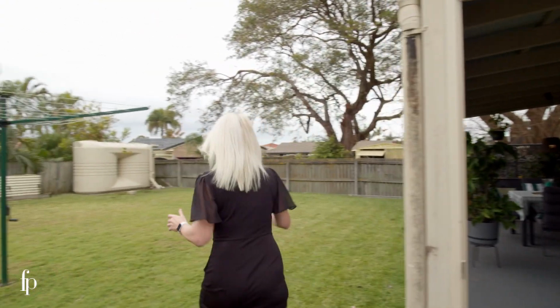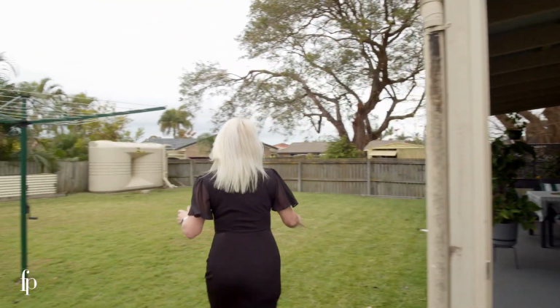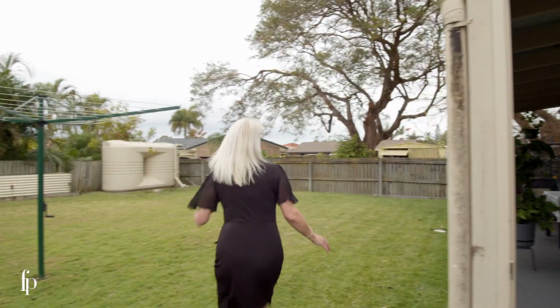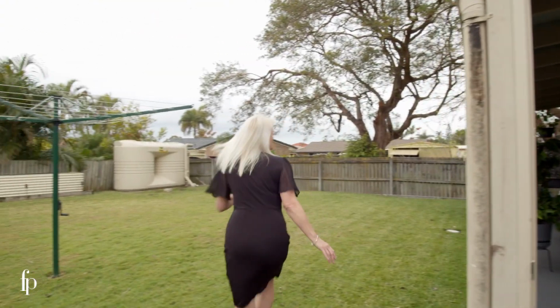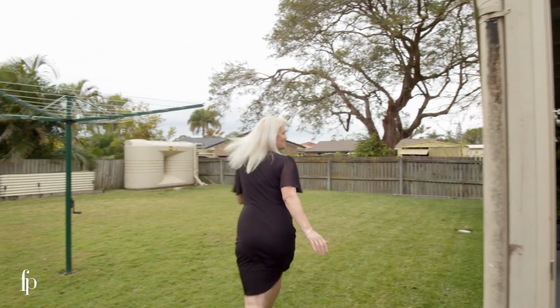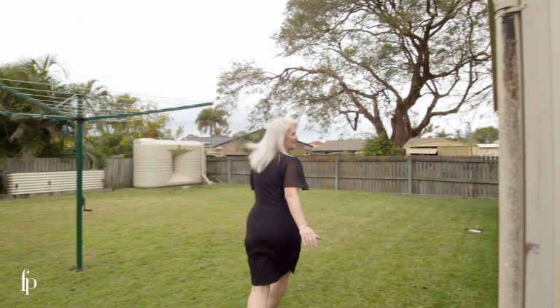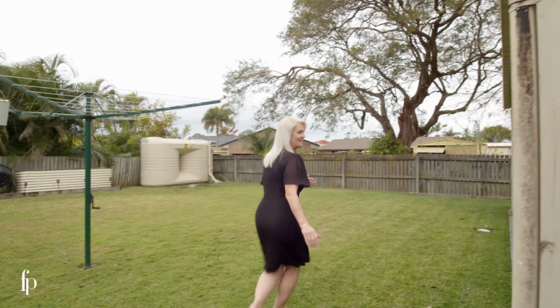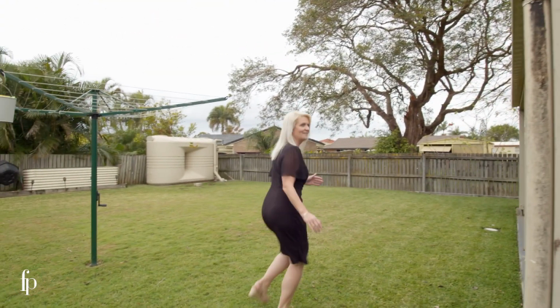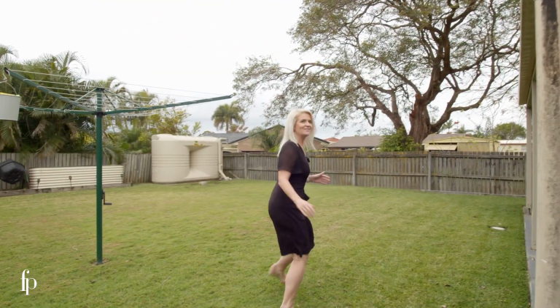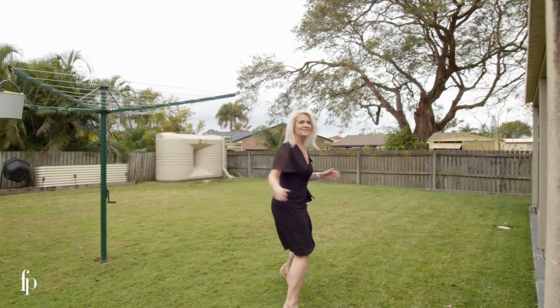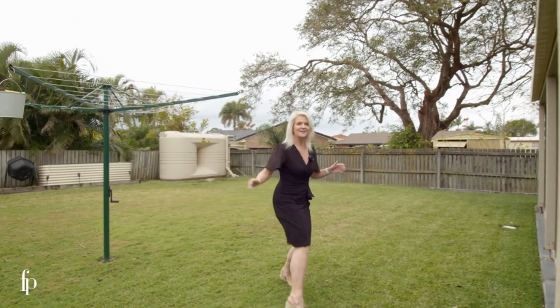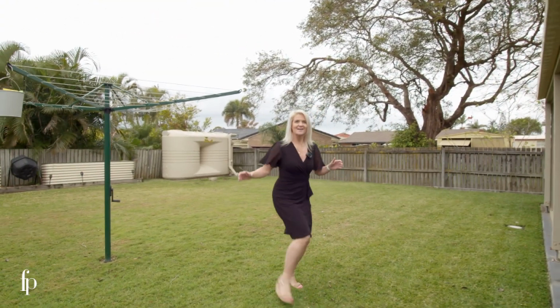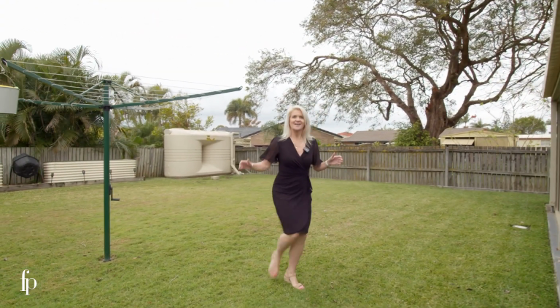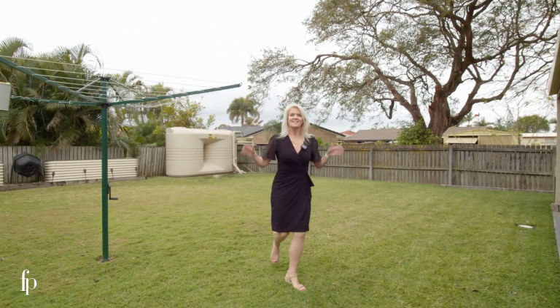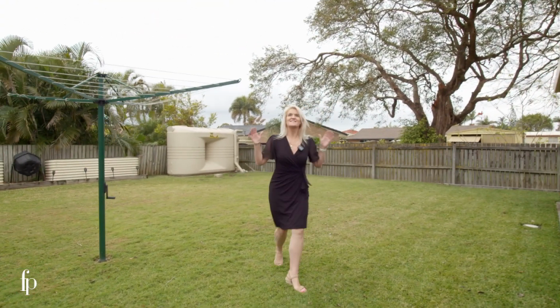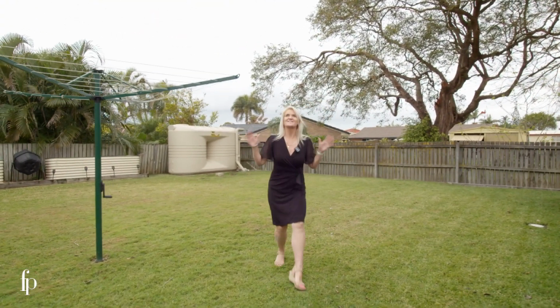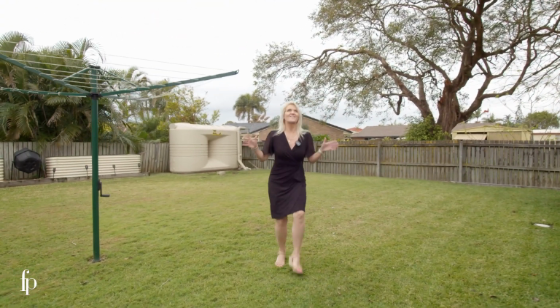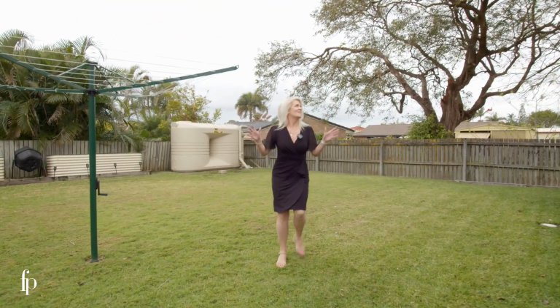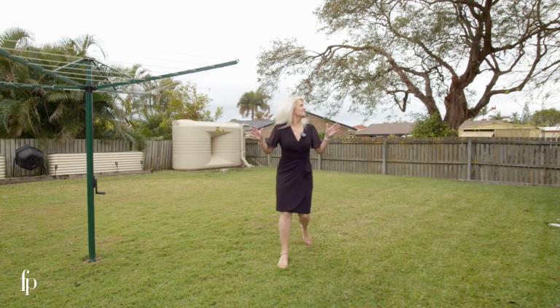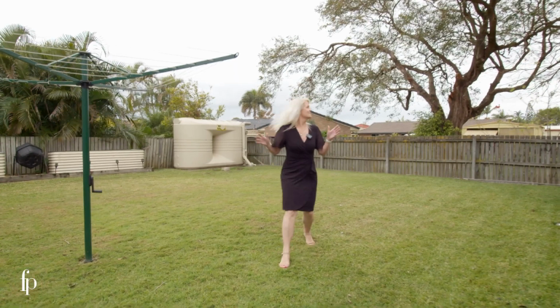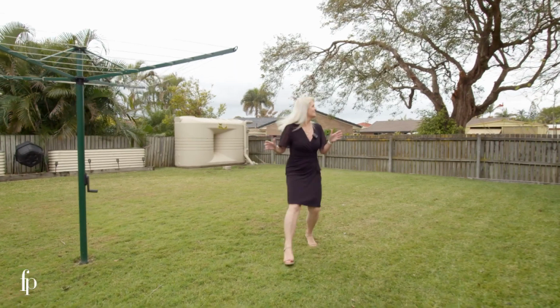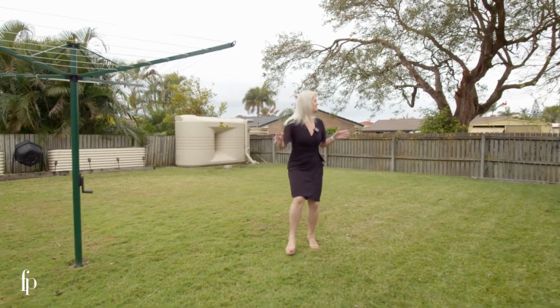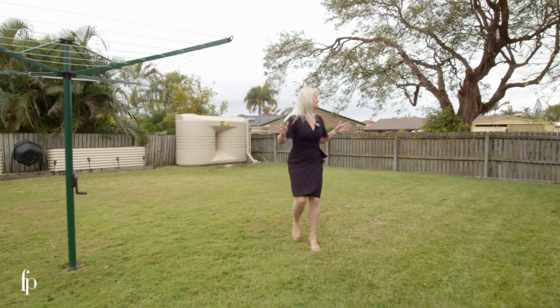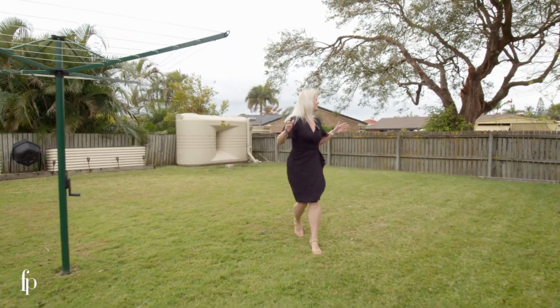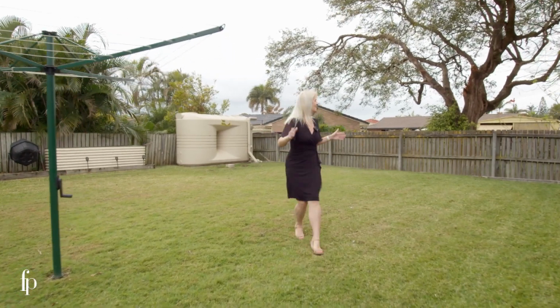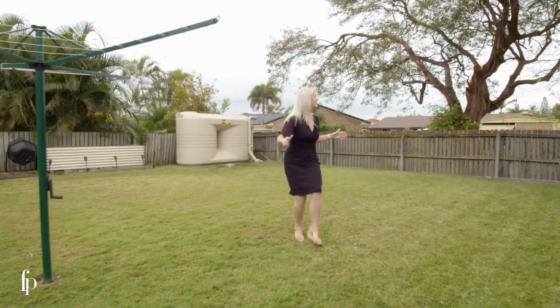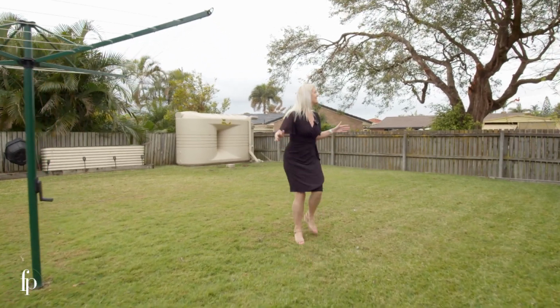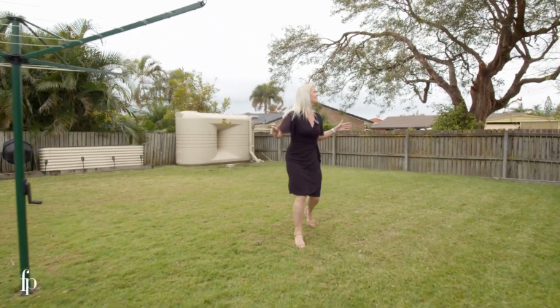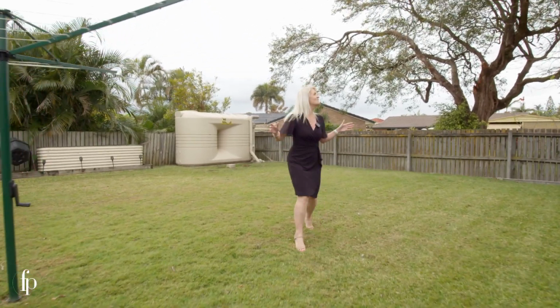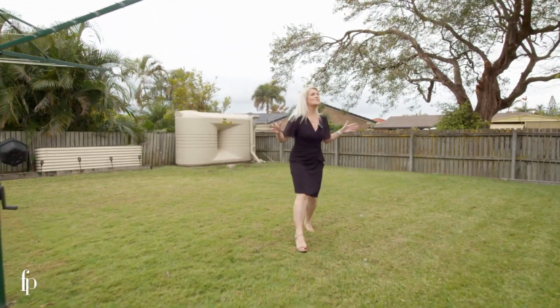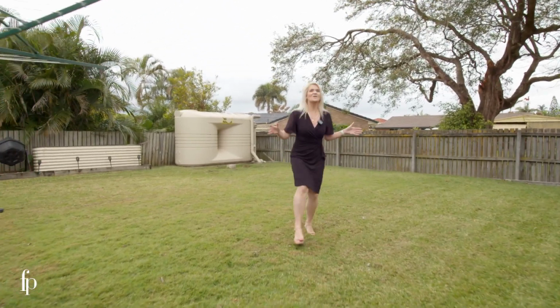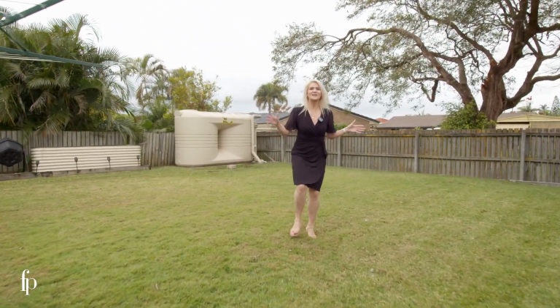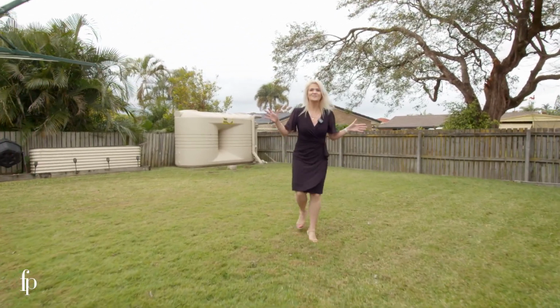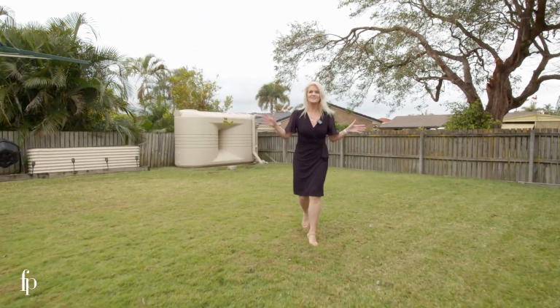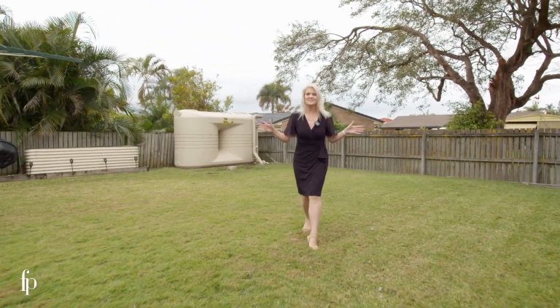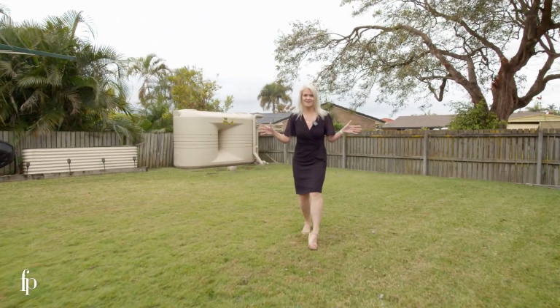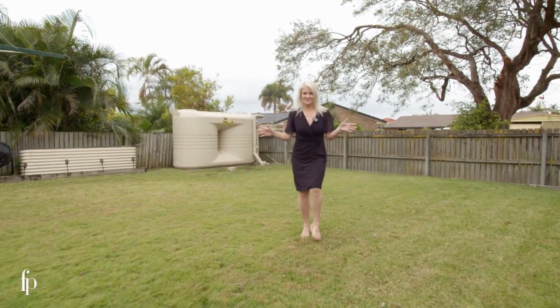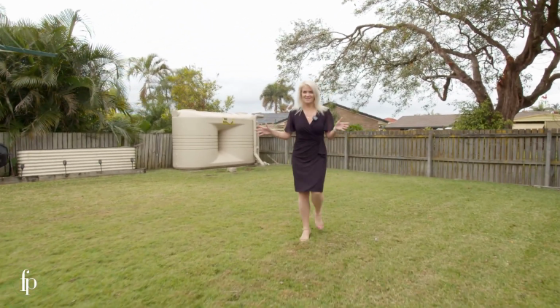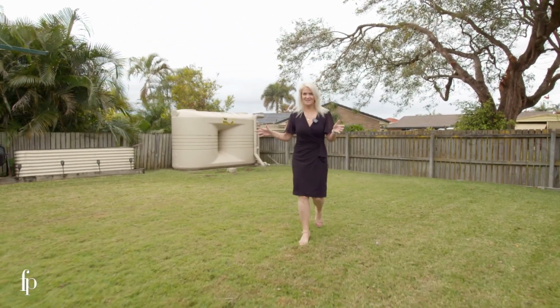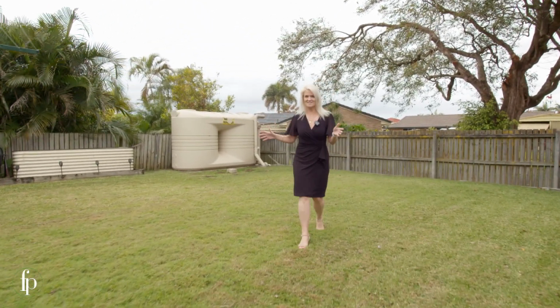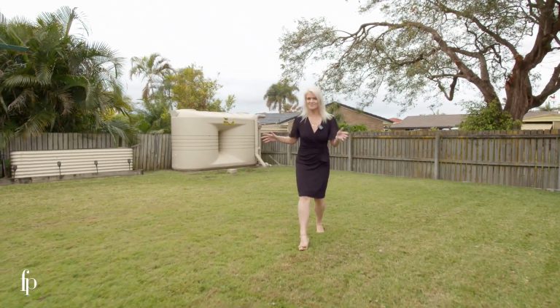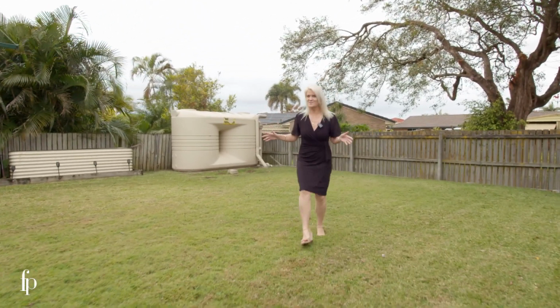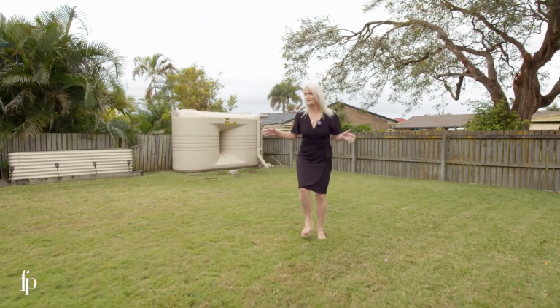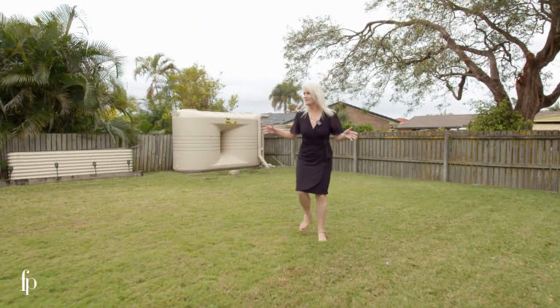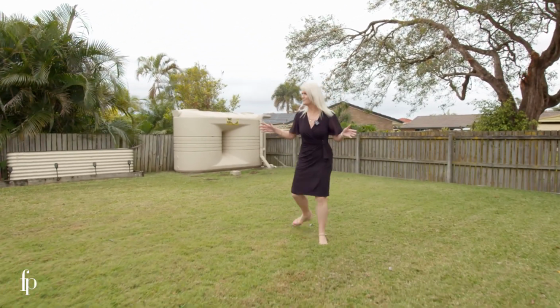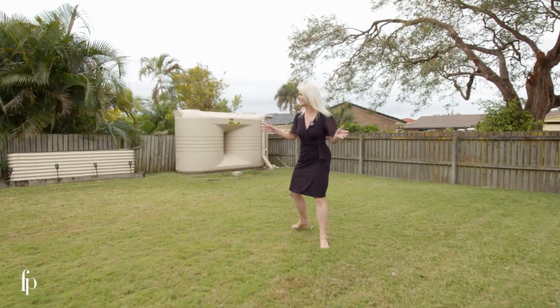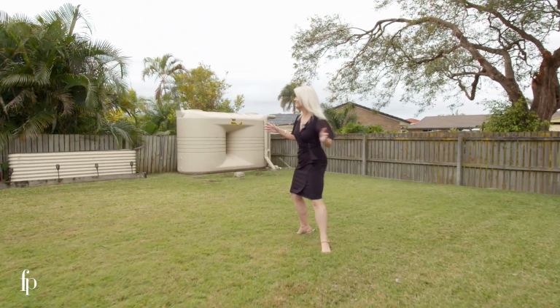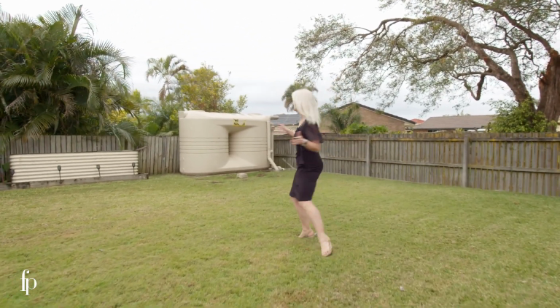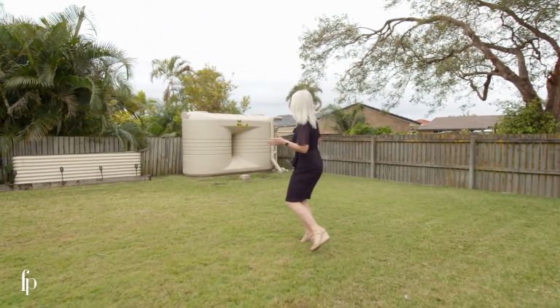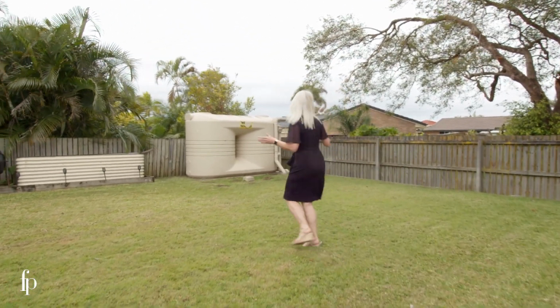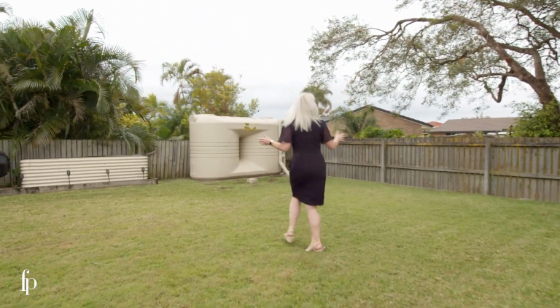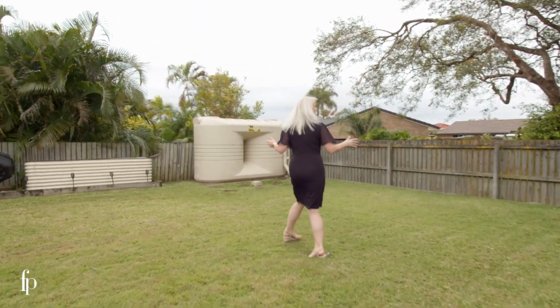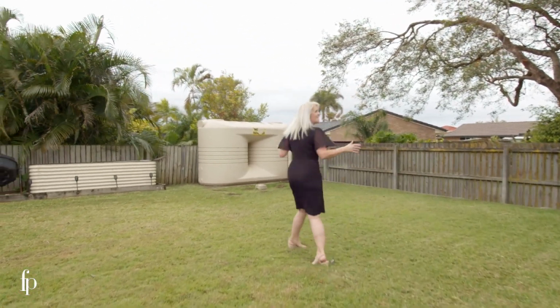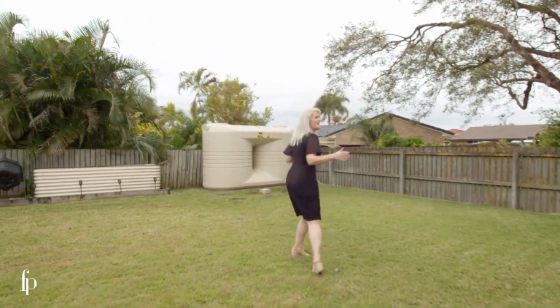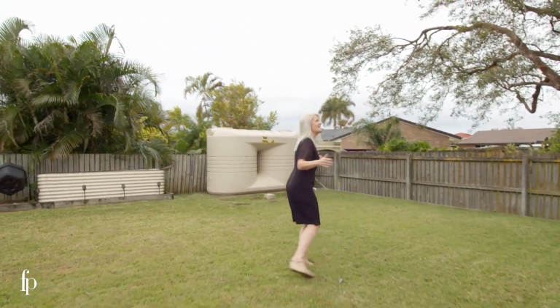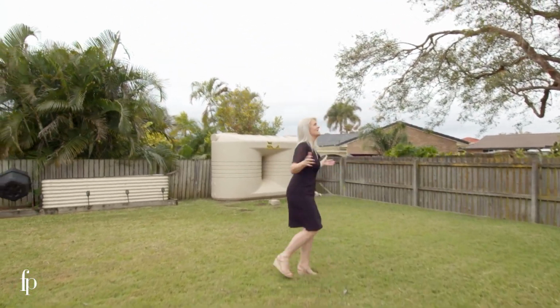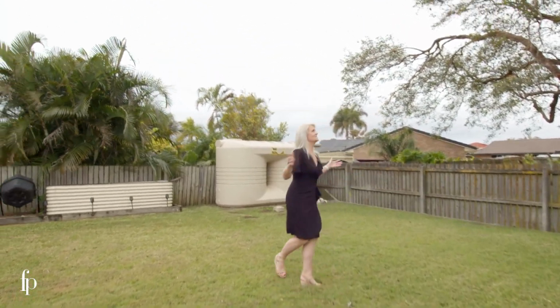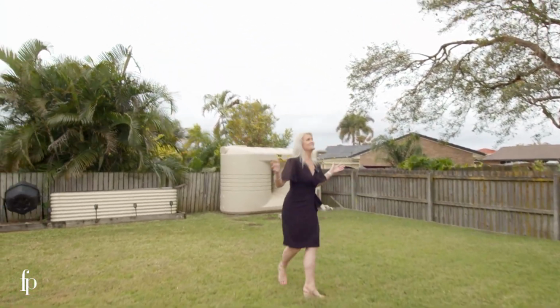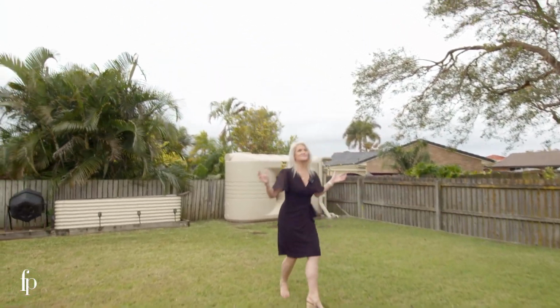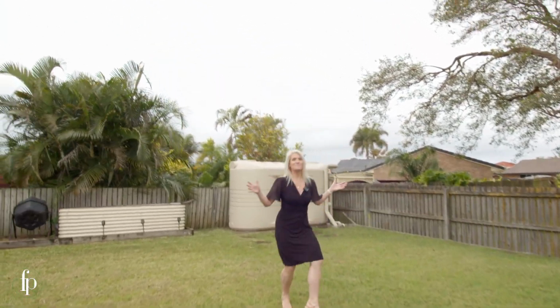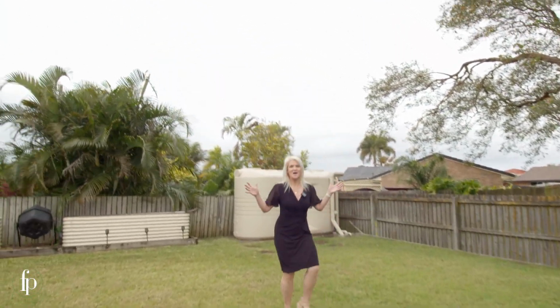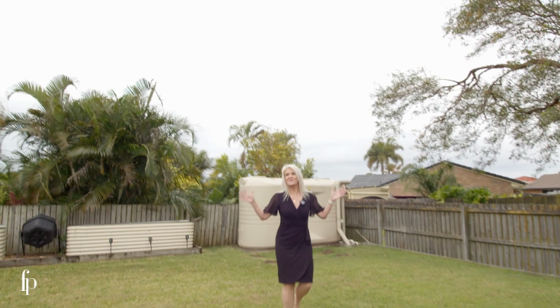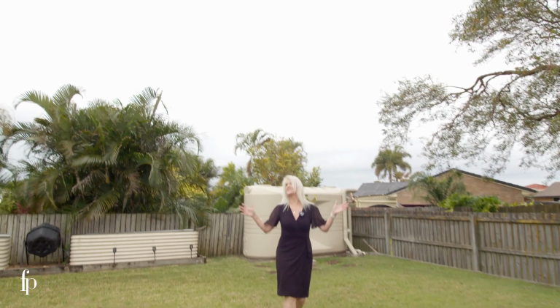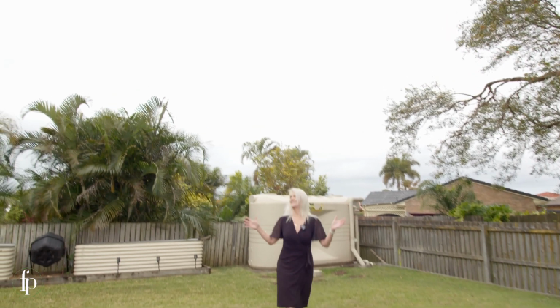Can you believe the size of this yard? 479 square metre block? It's just perfect!